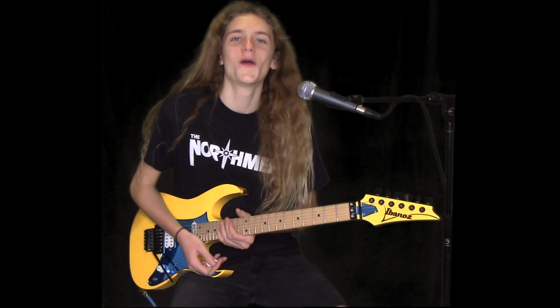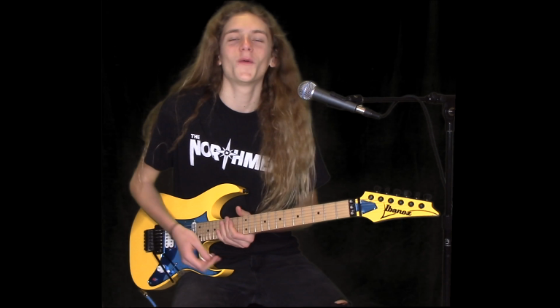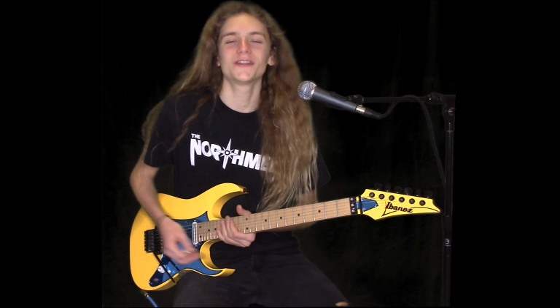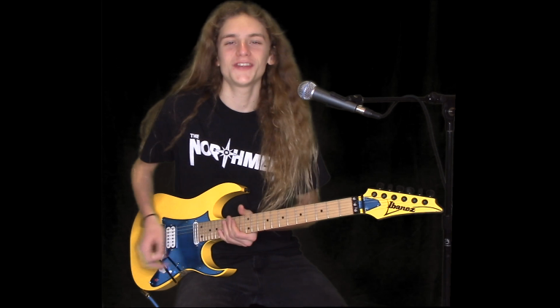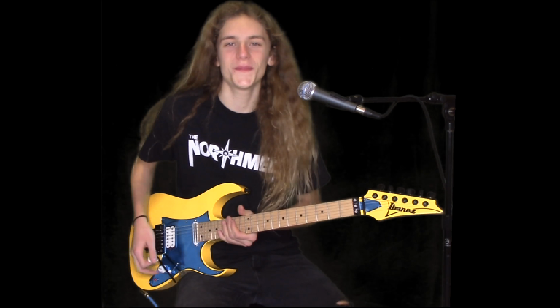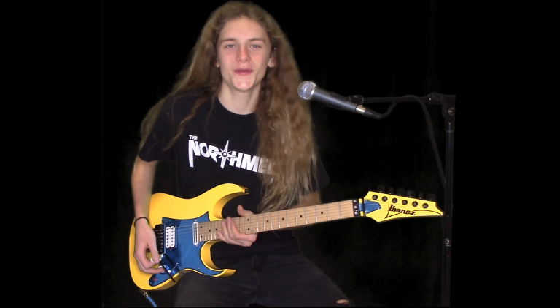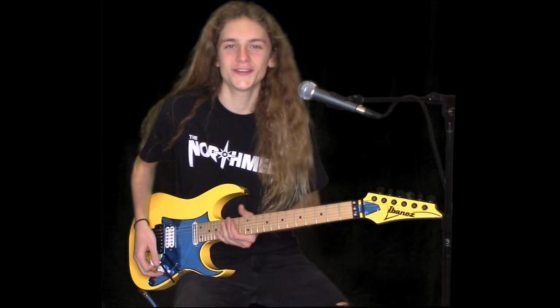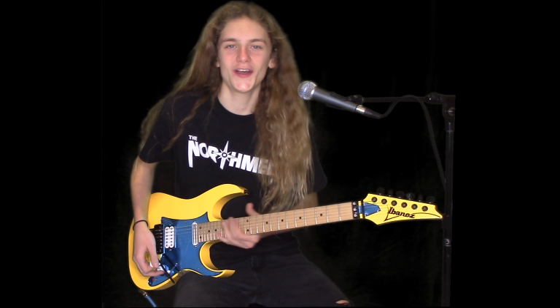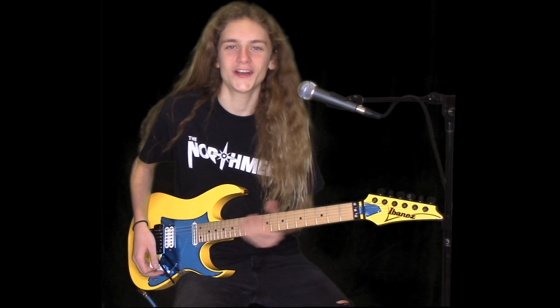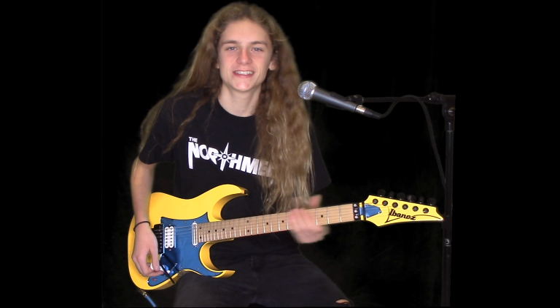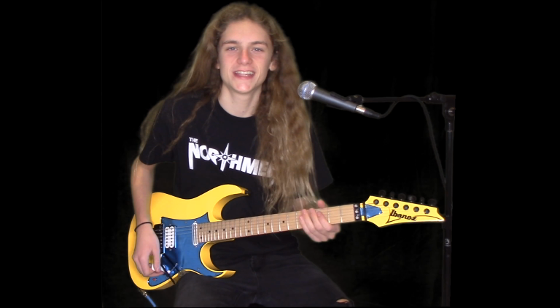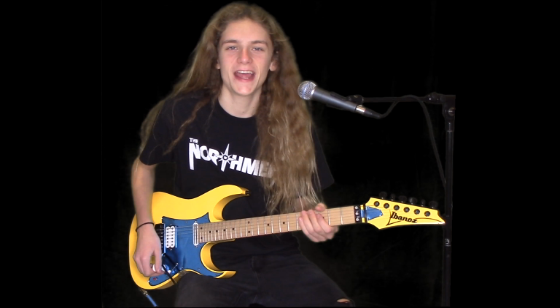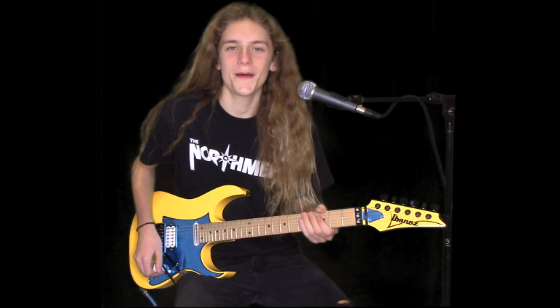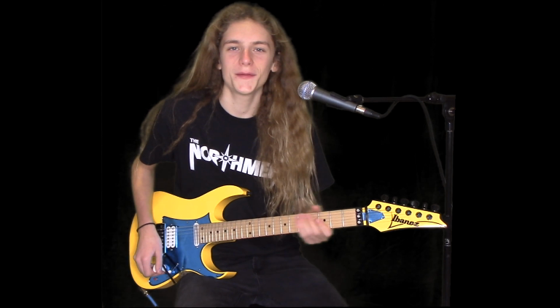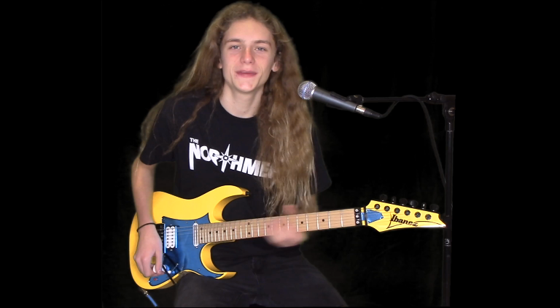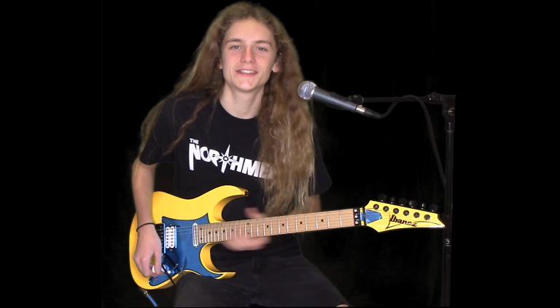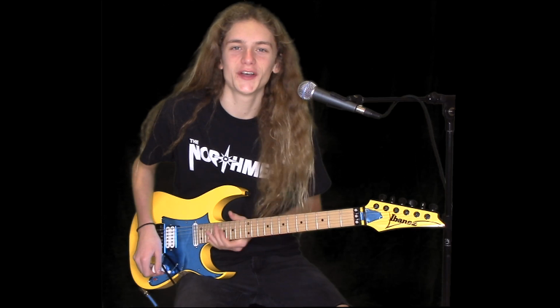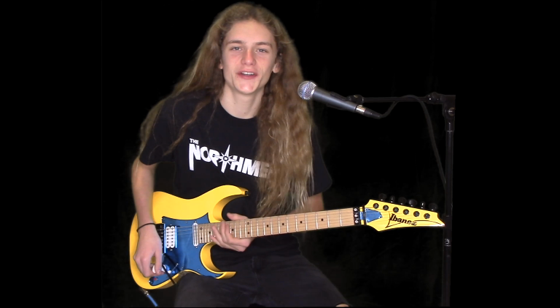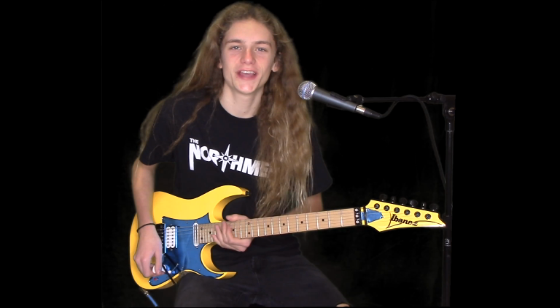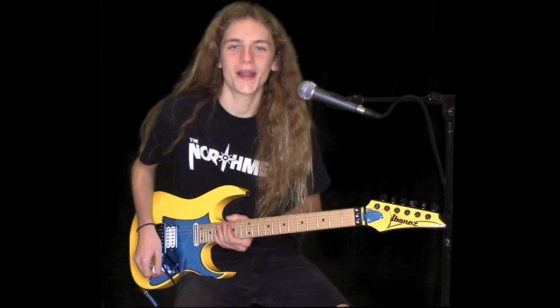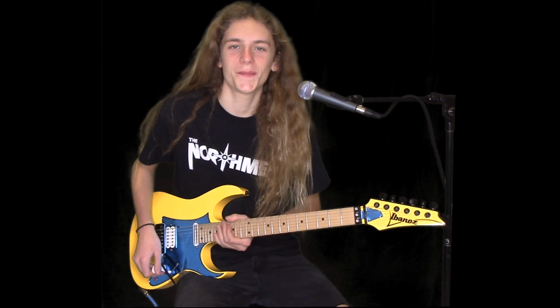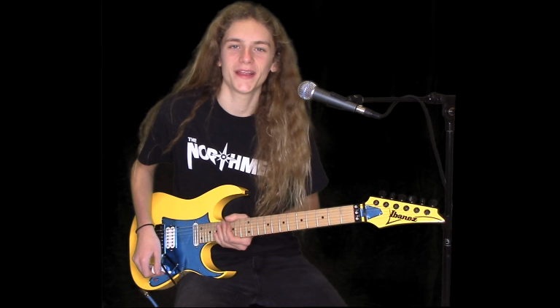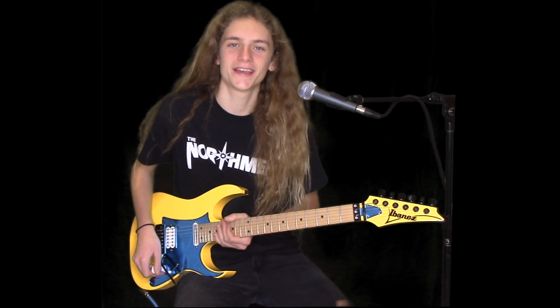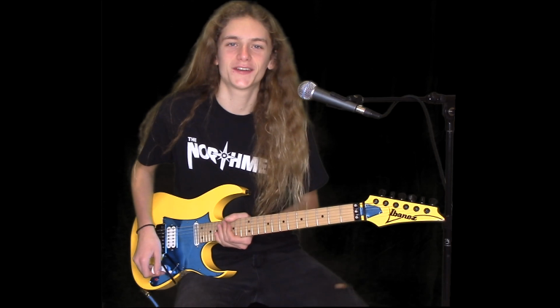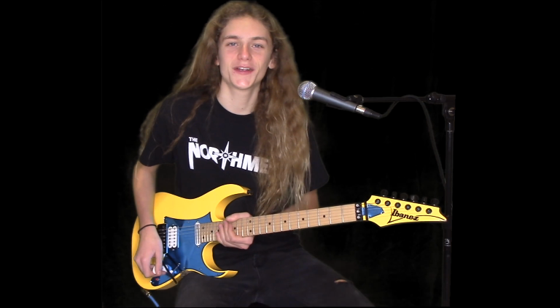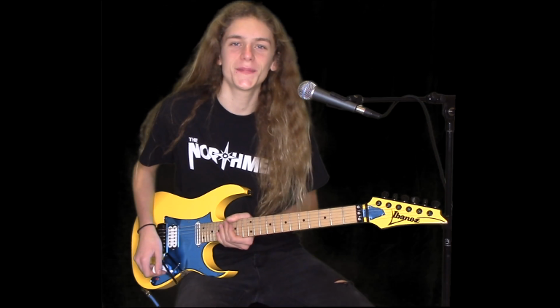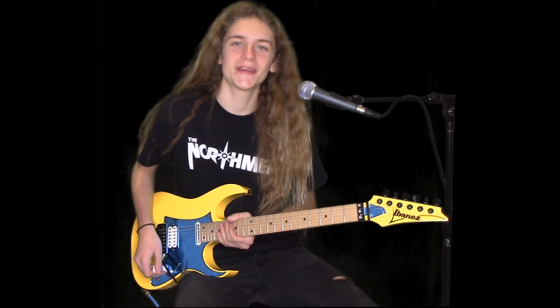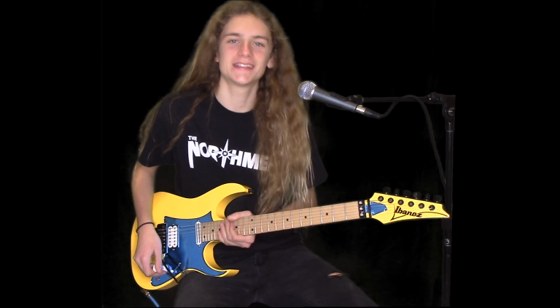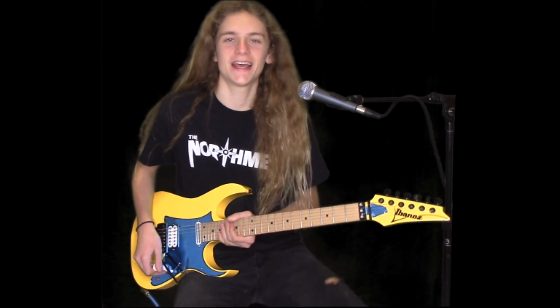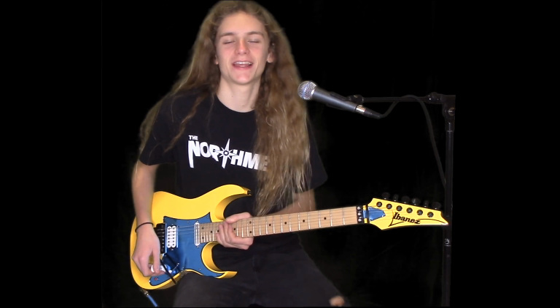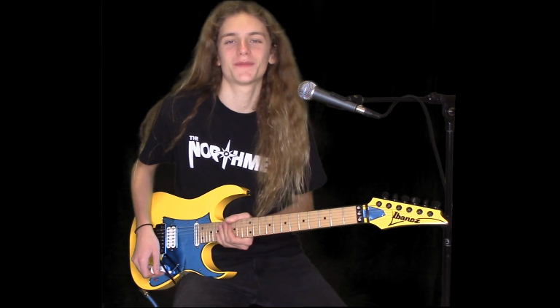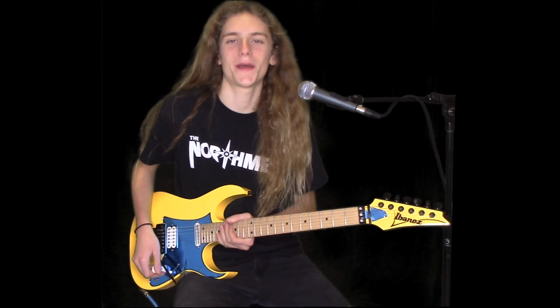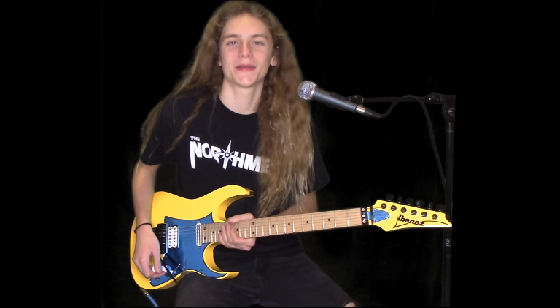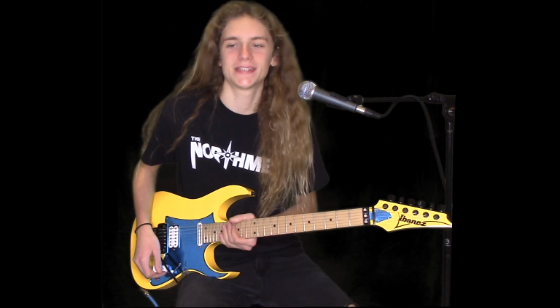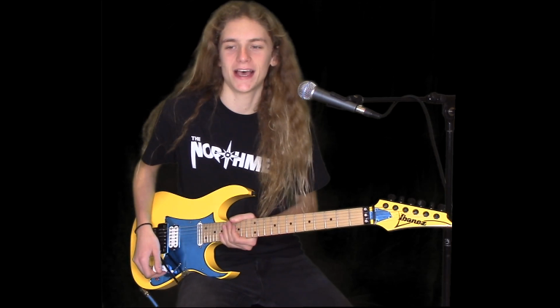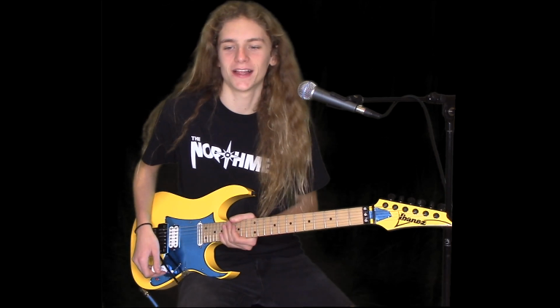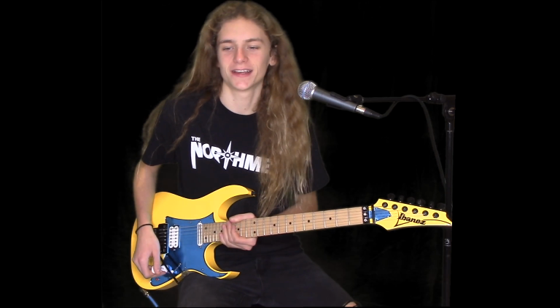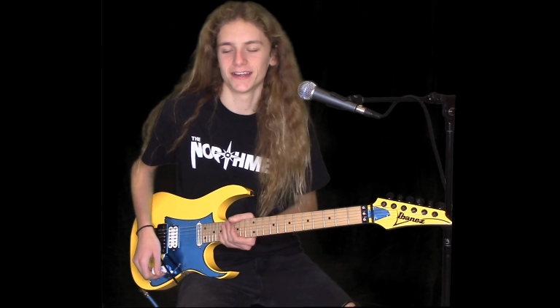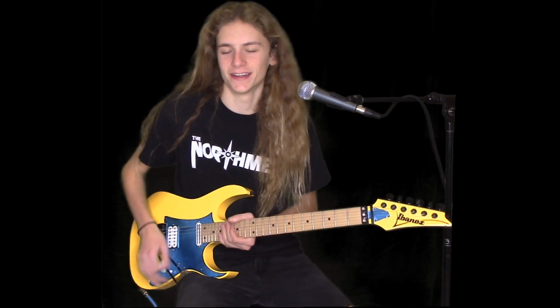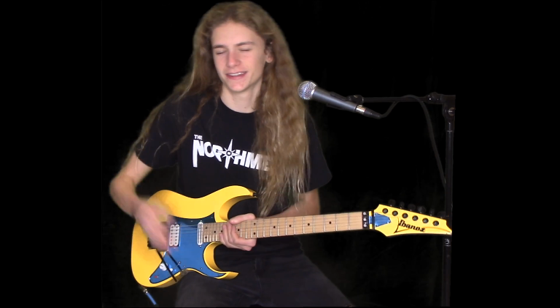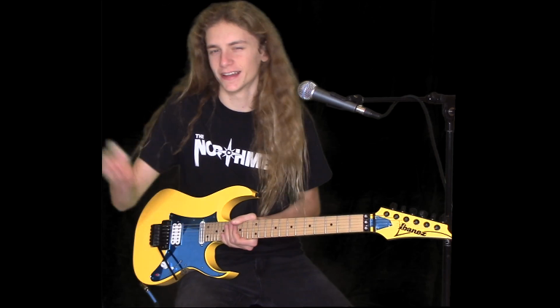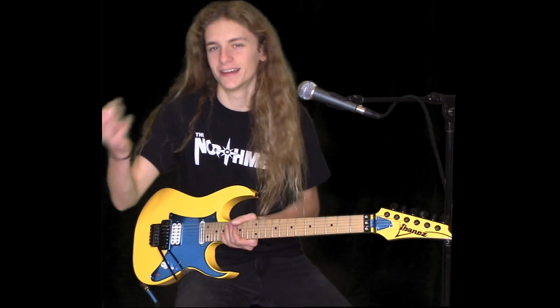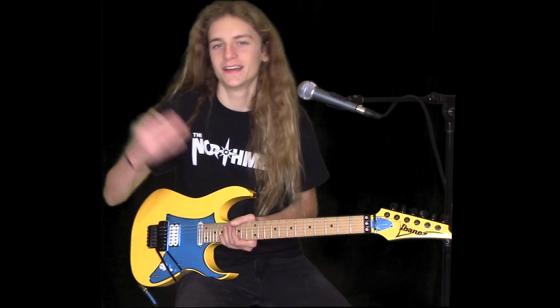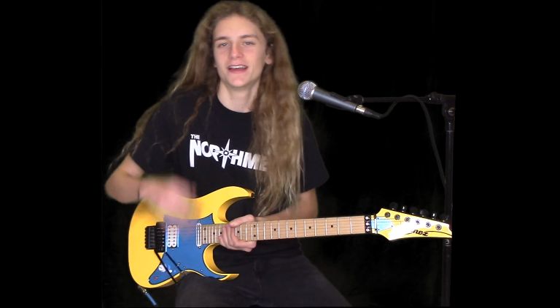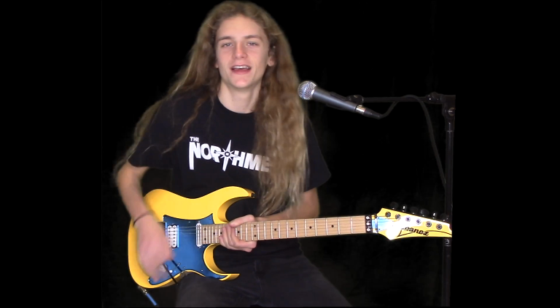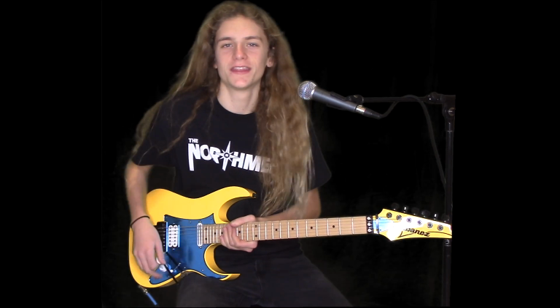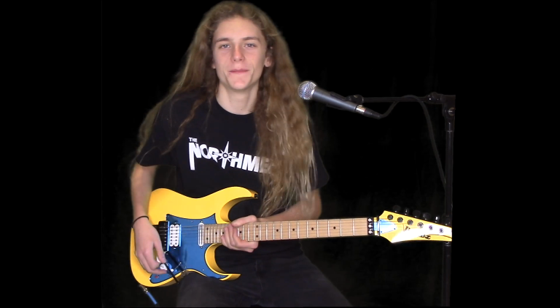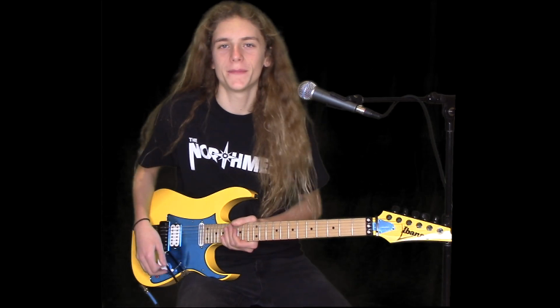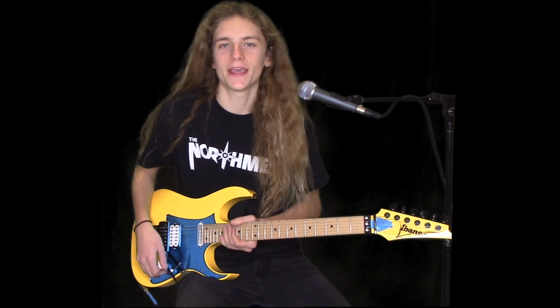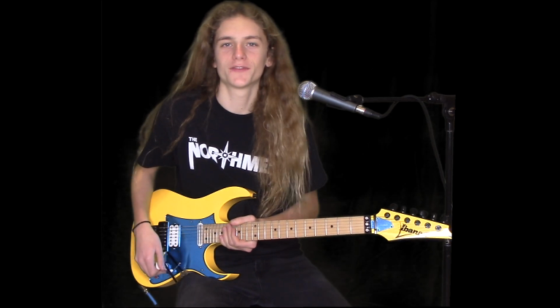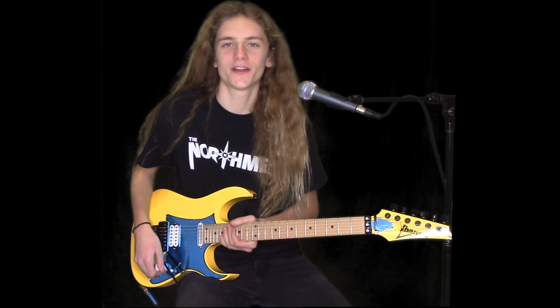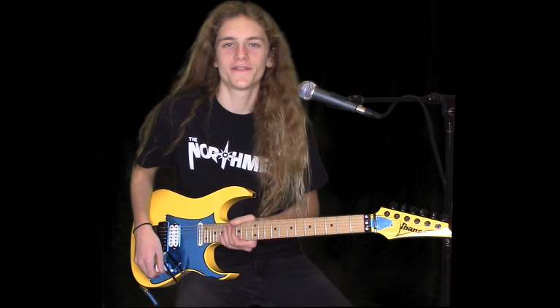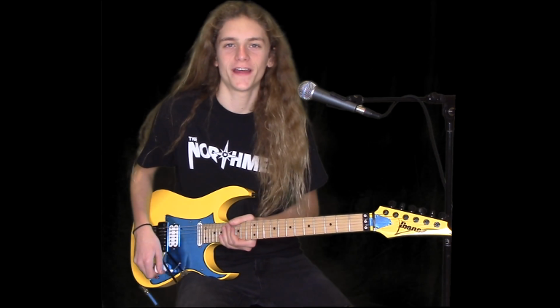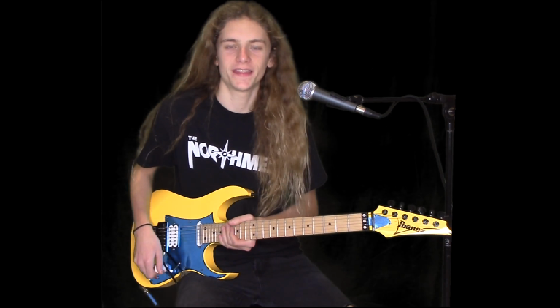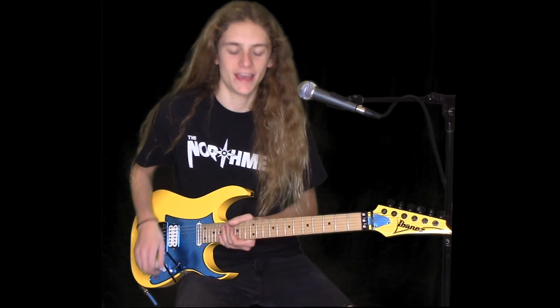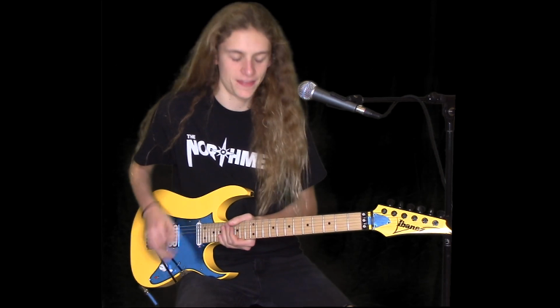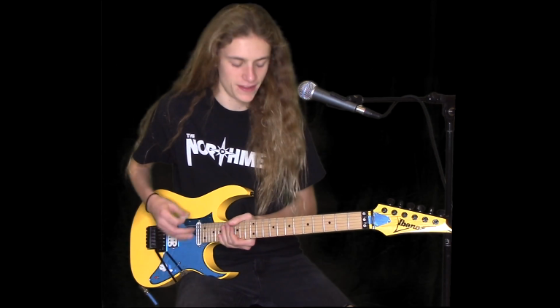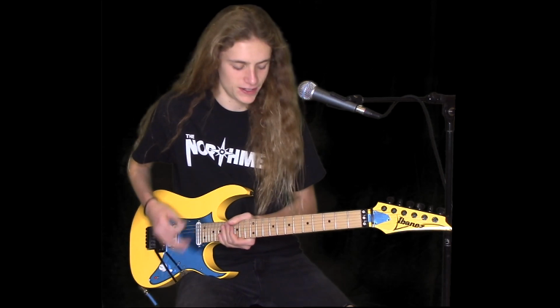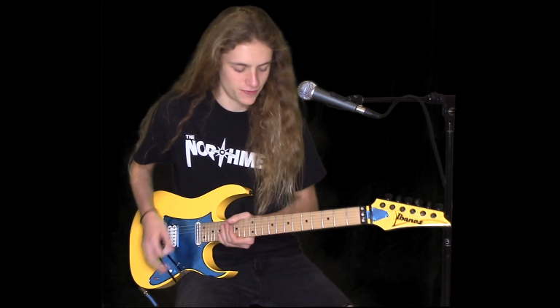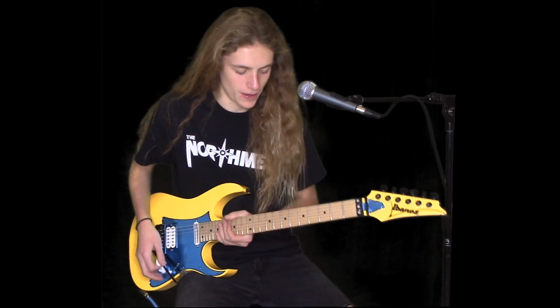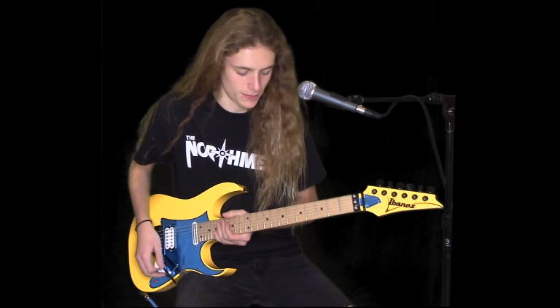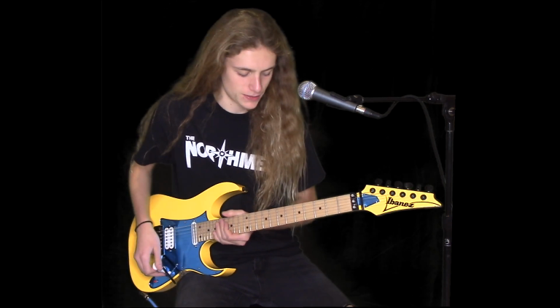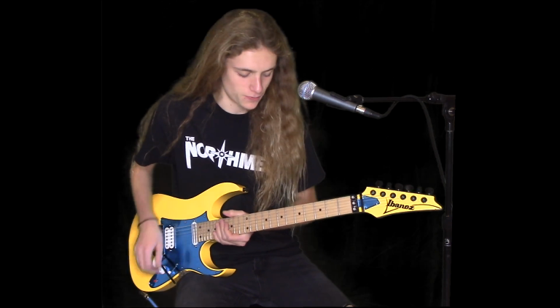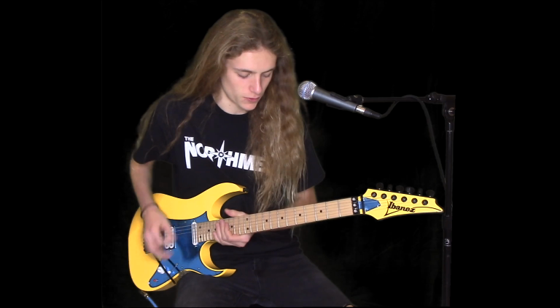What's up Bulldogs, today I'm going to be showing you how to play Creeping Death by Metallica — the main riff at the end that it's famous for.